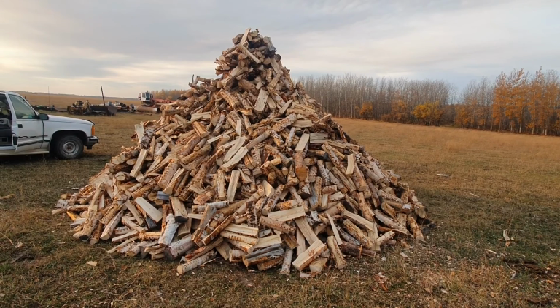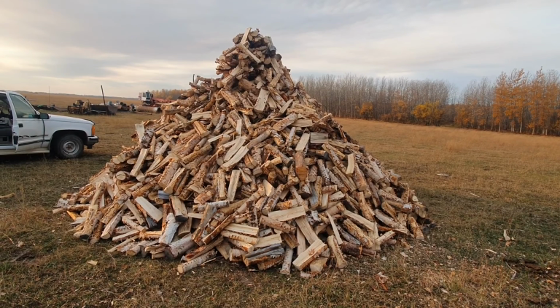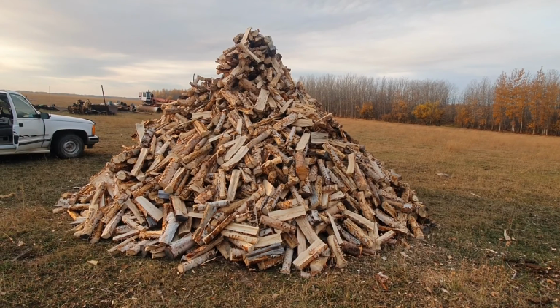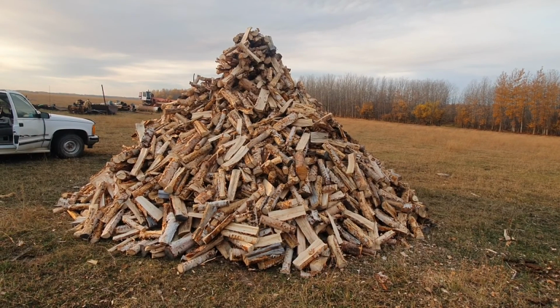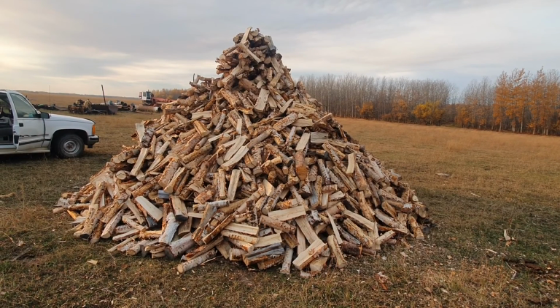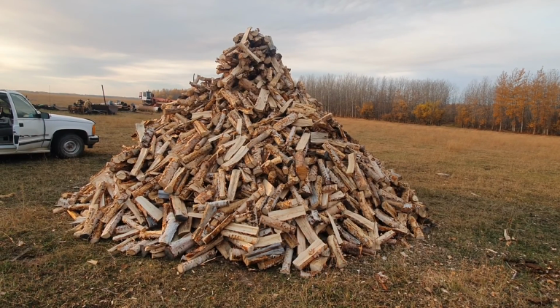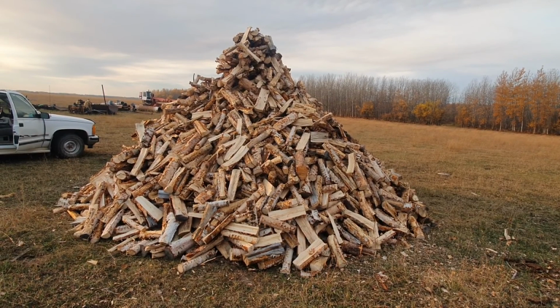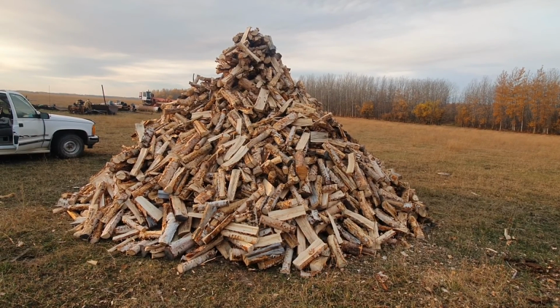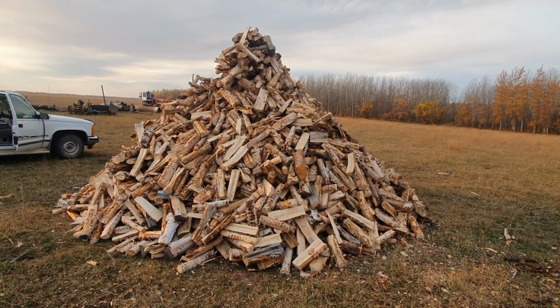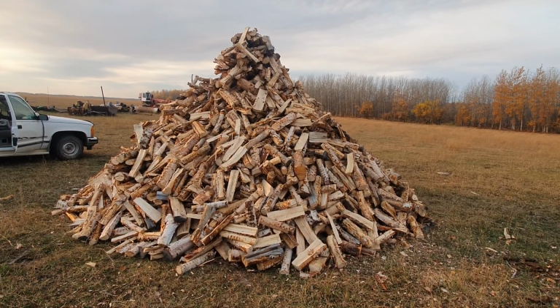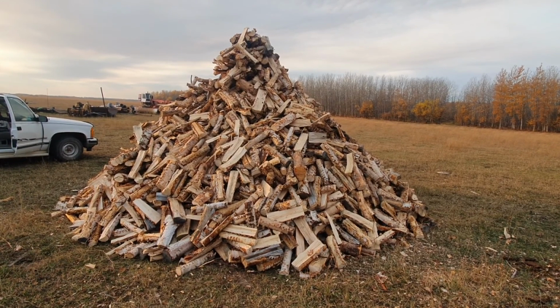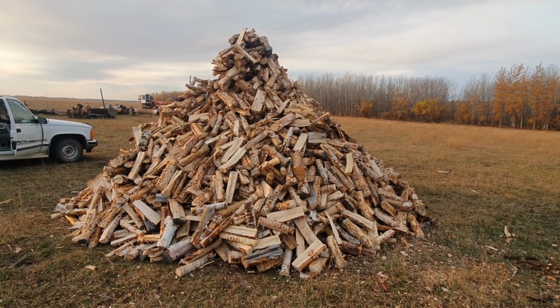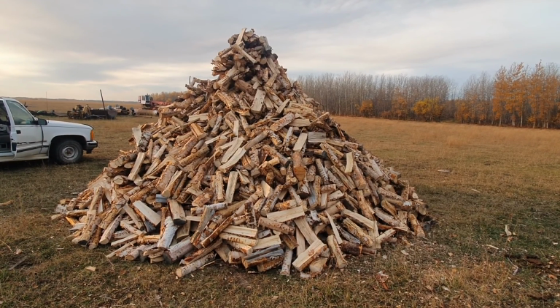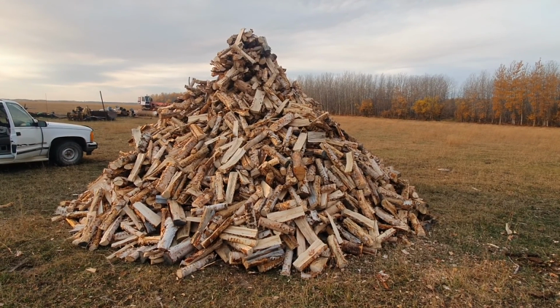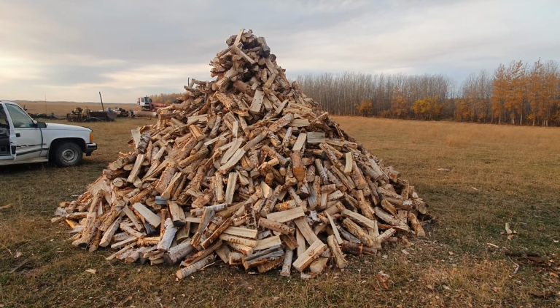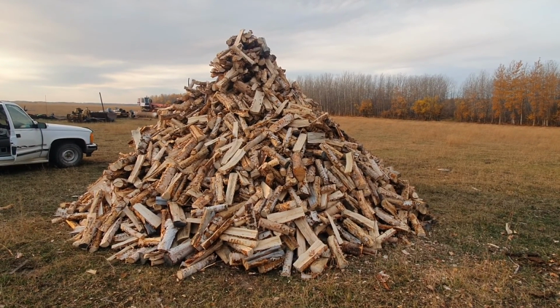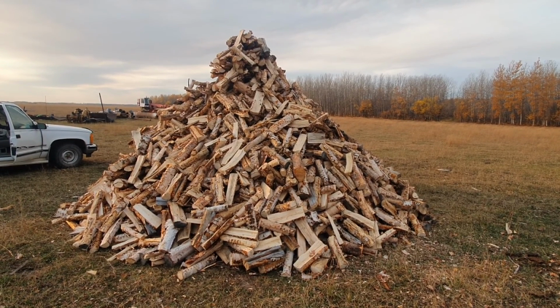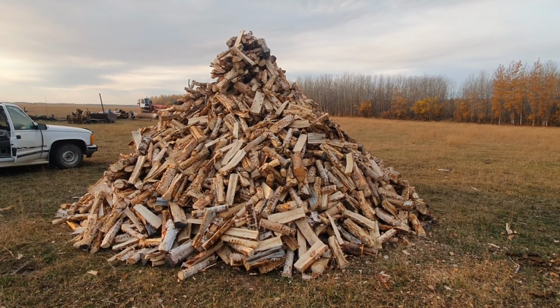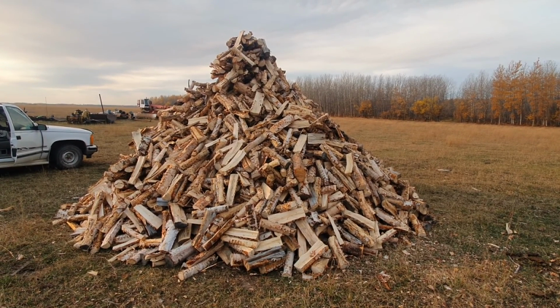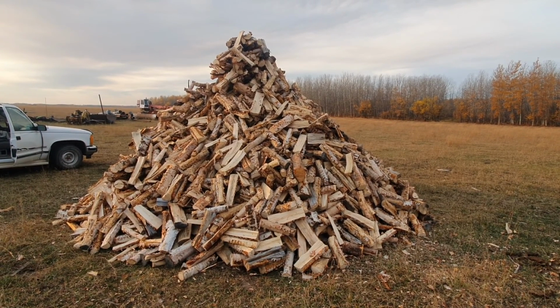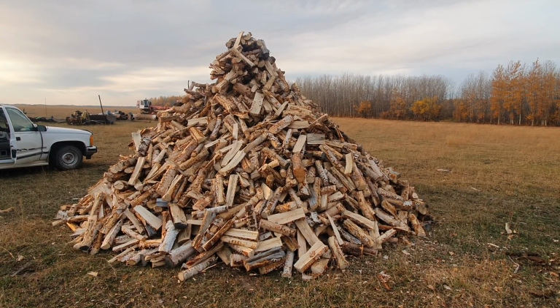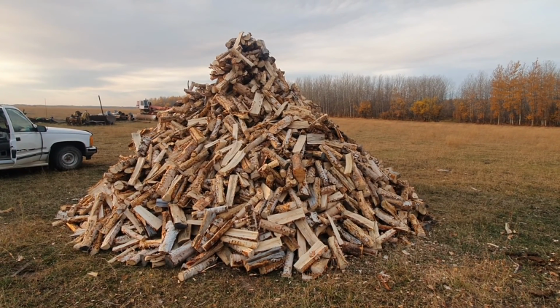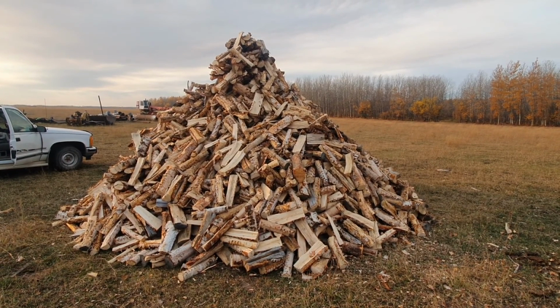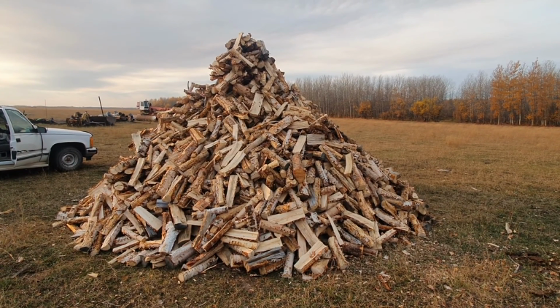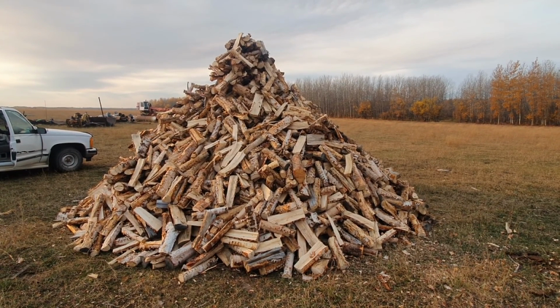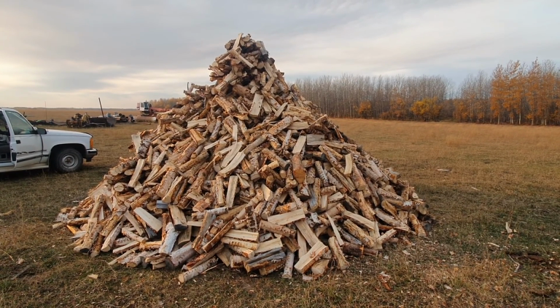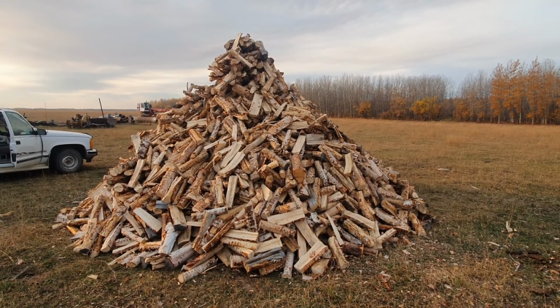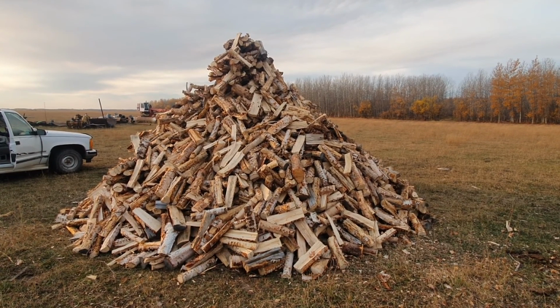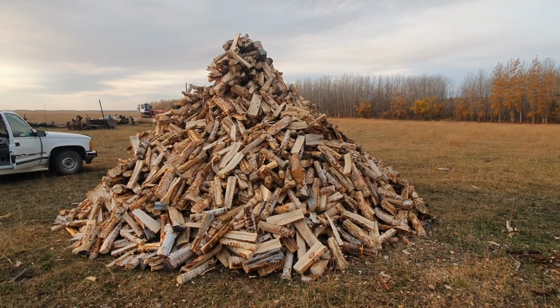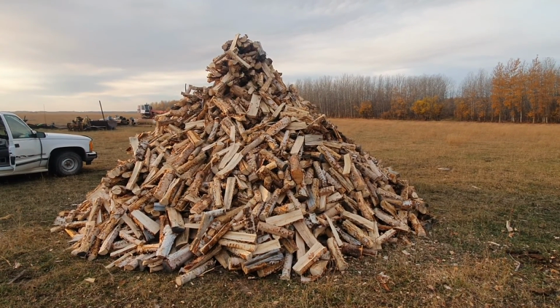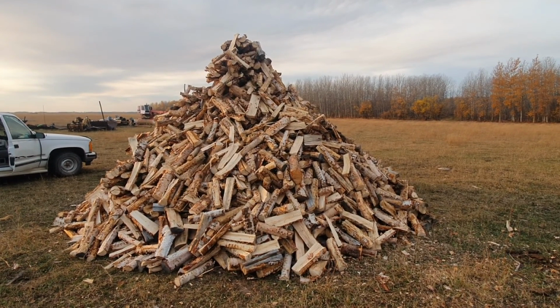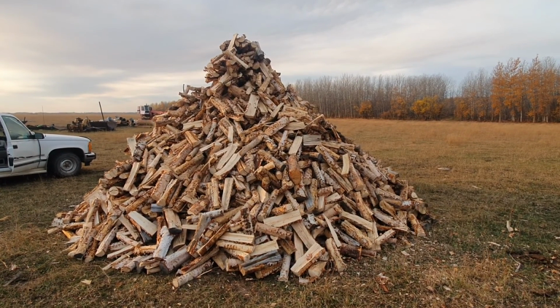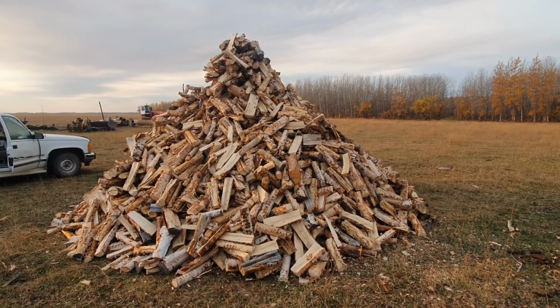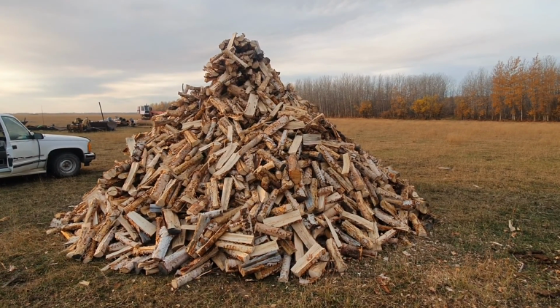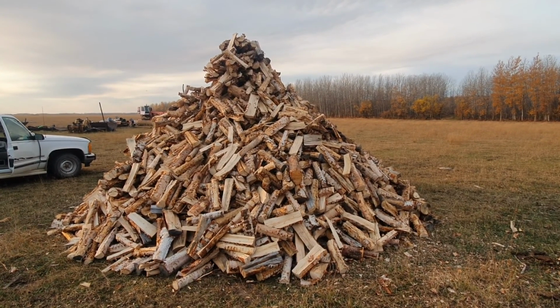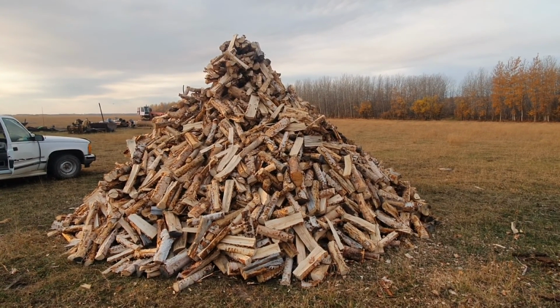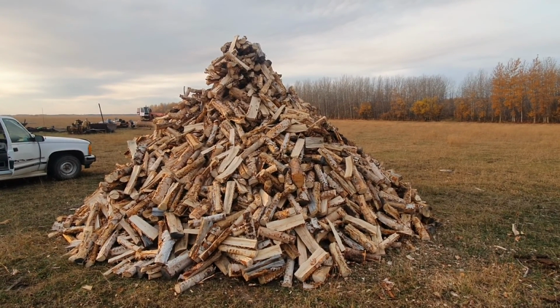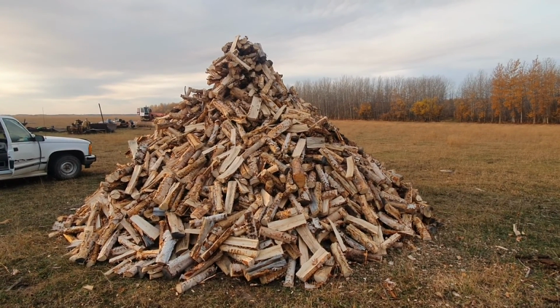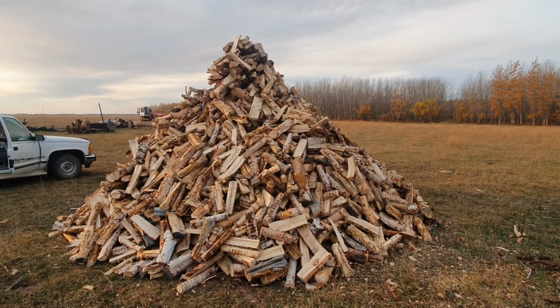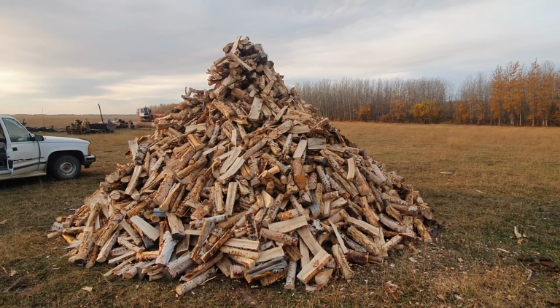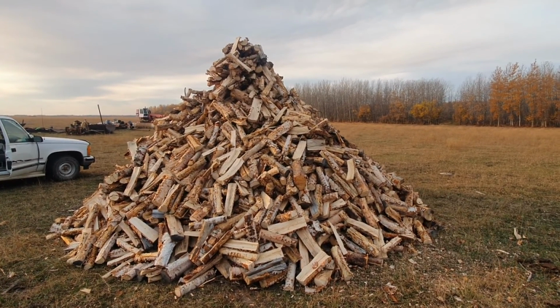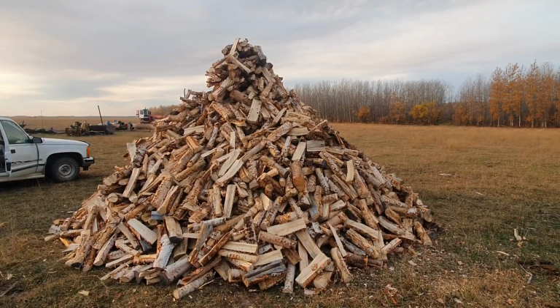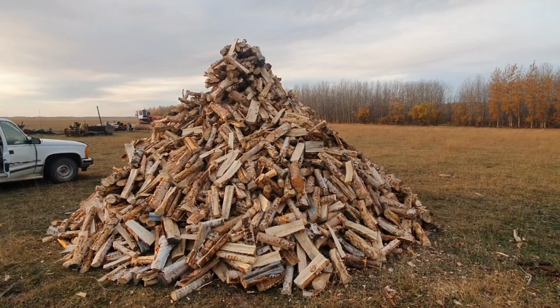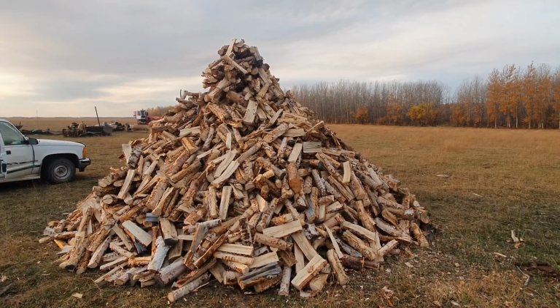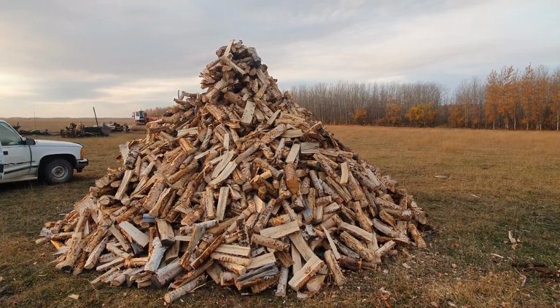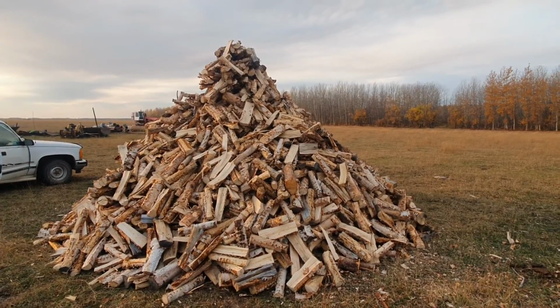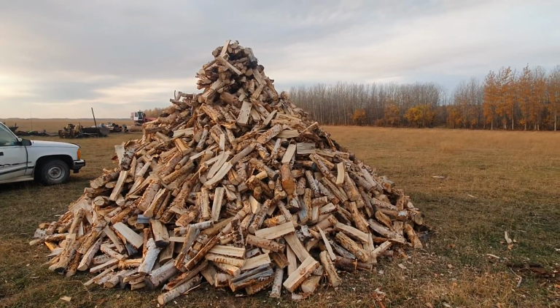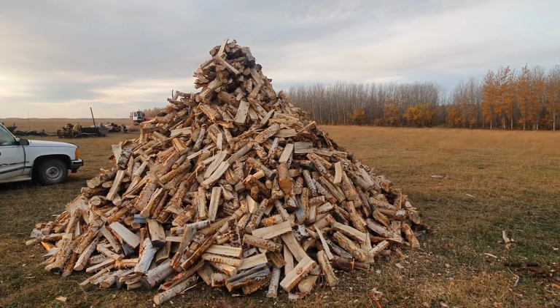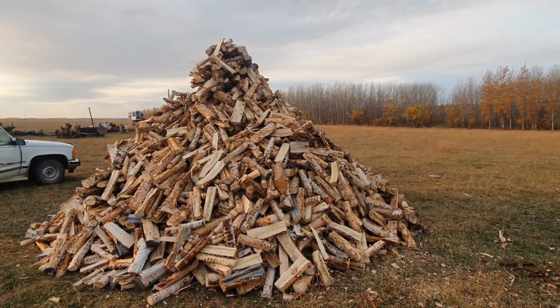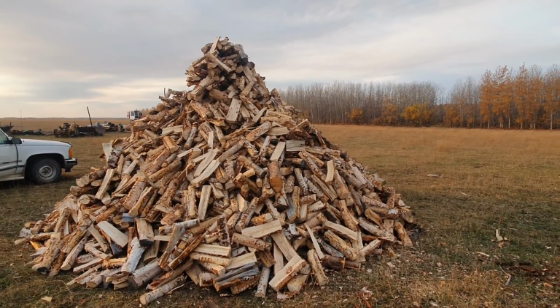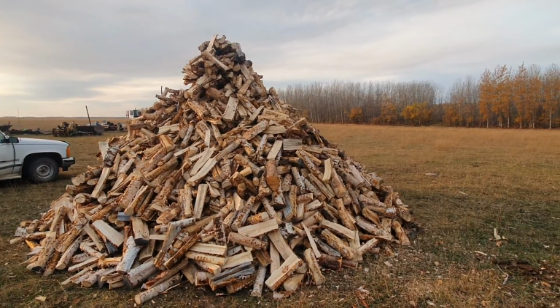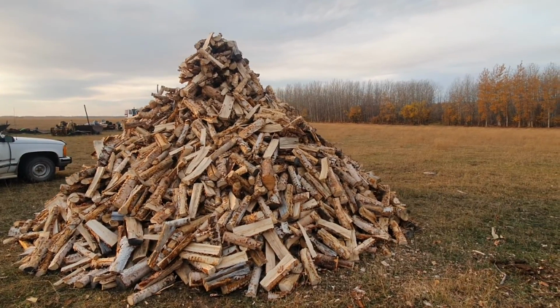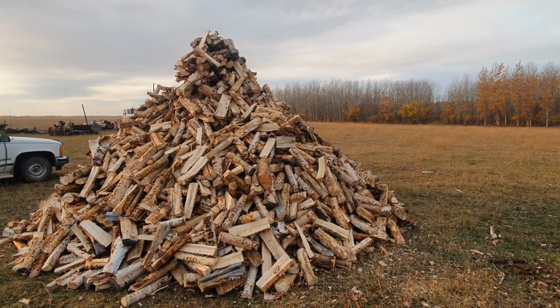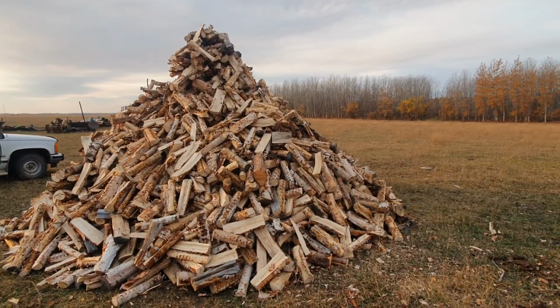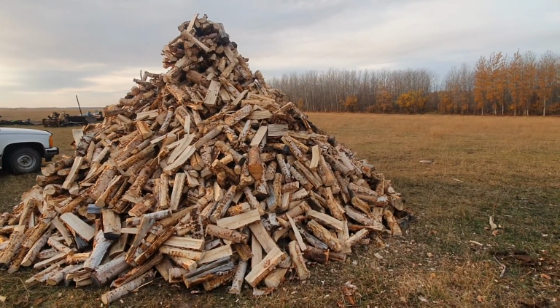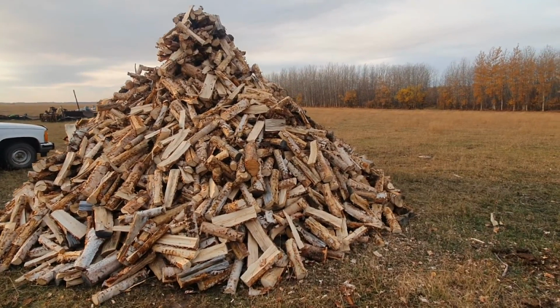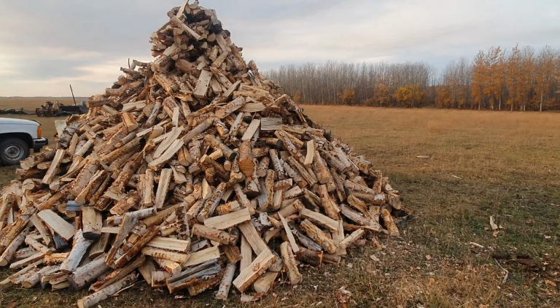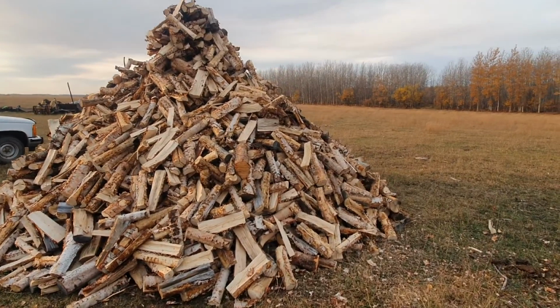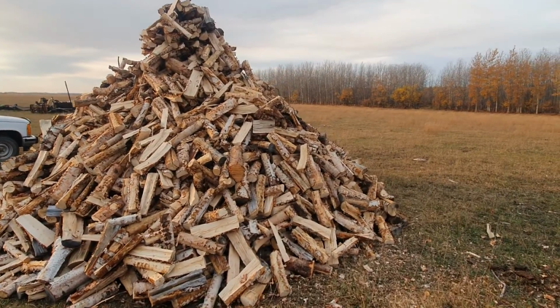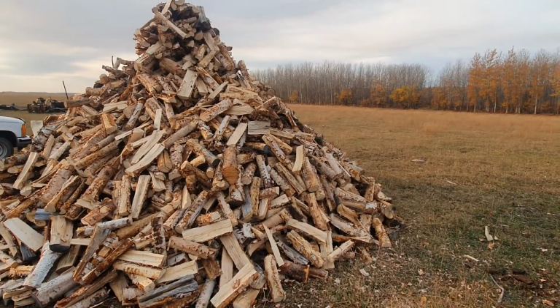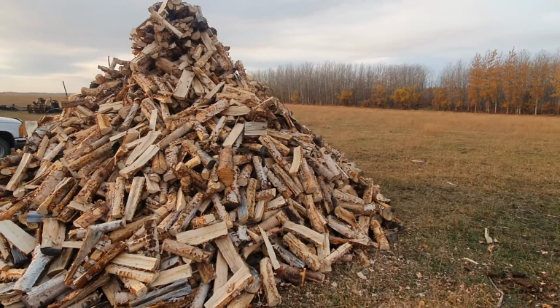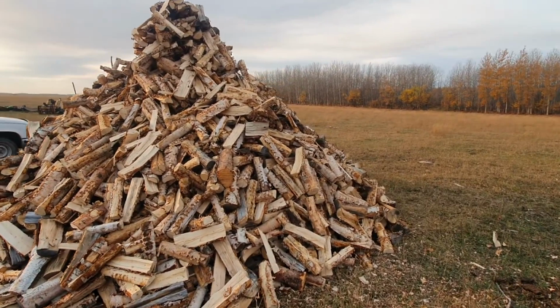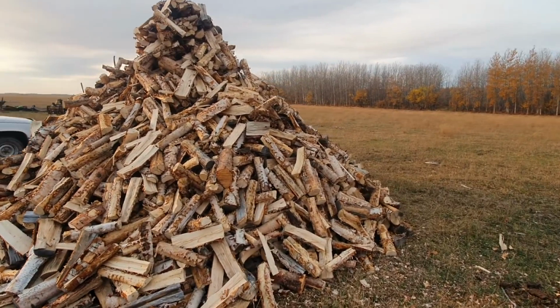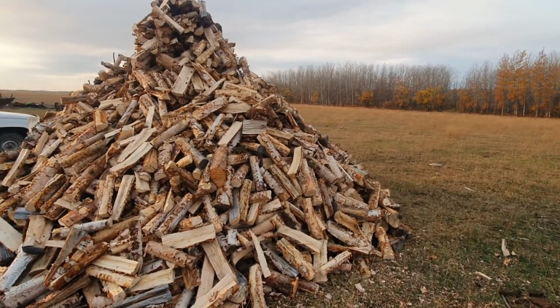208 cubic feet loose turns into 128 cubic feet stacked. Now let's figure out where this 128 comes from.